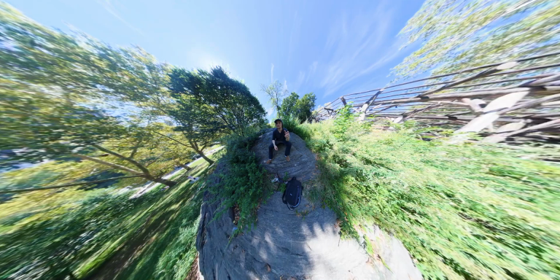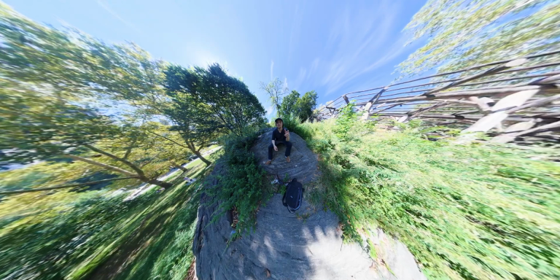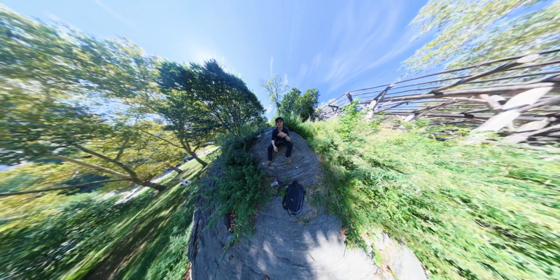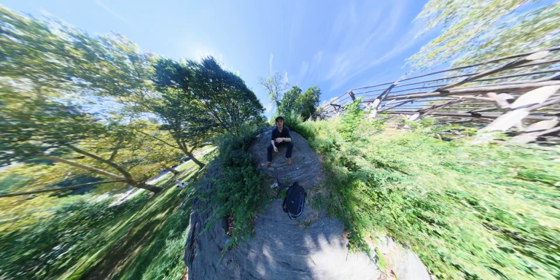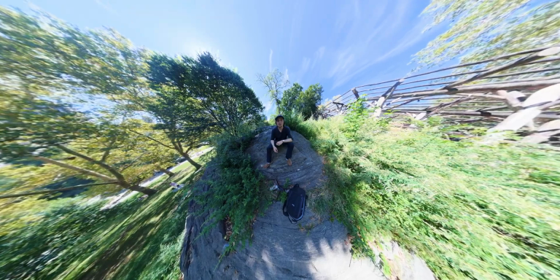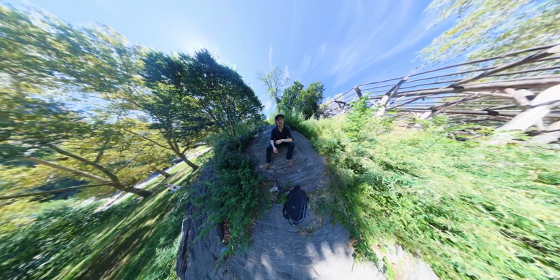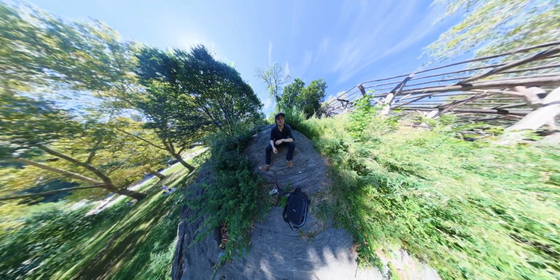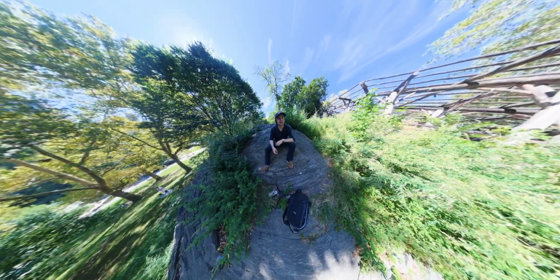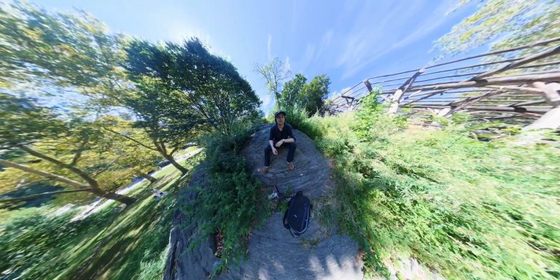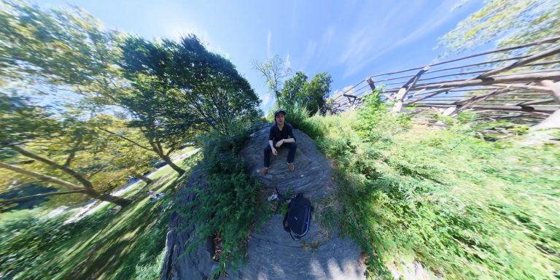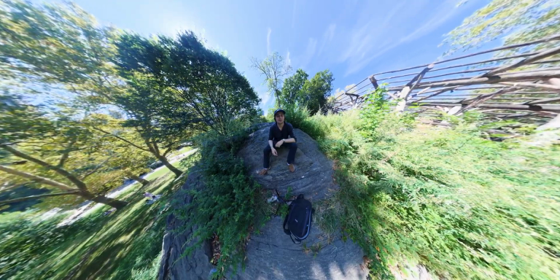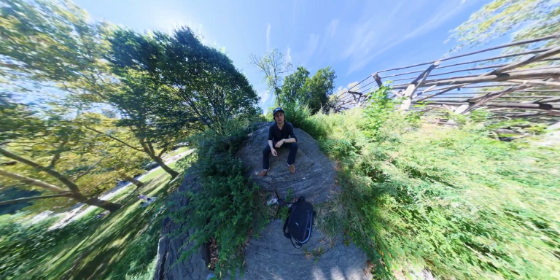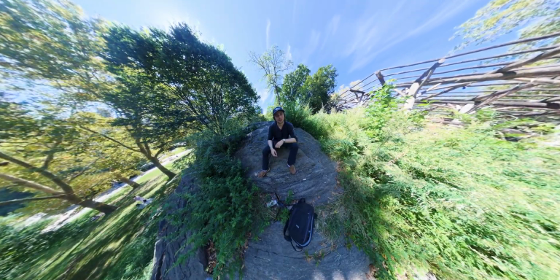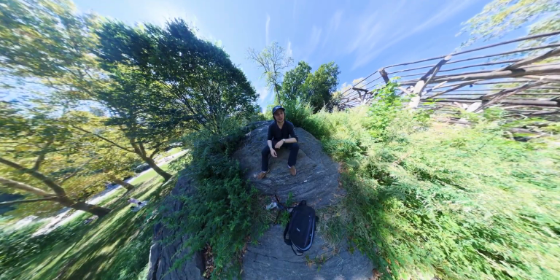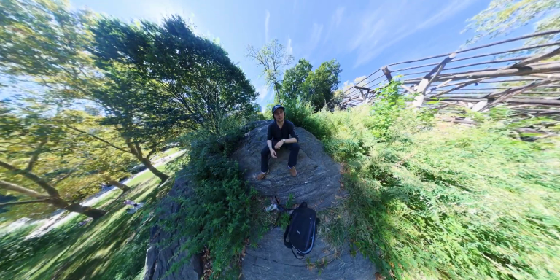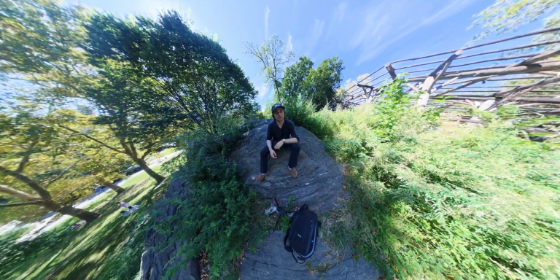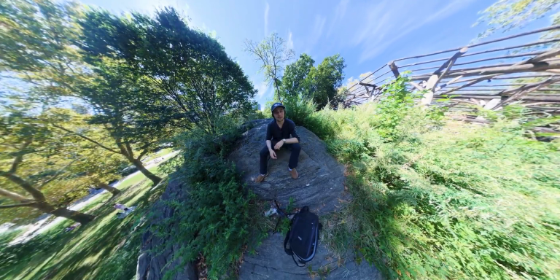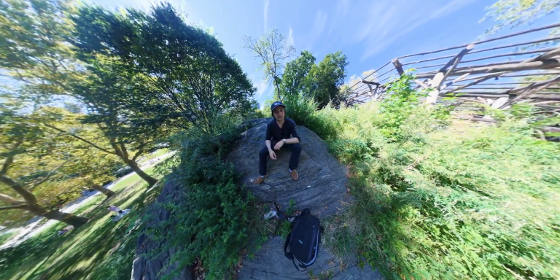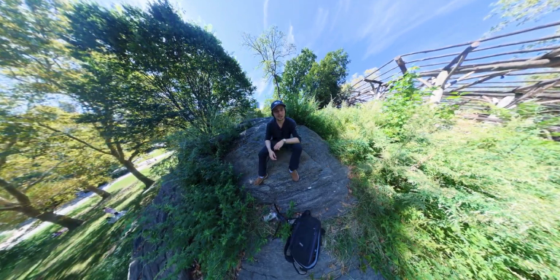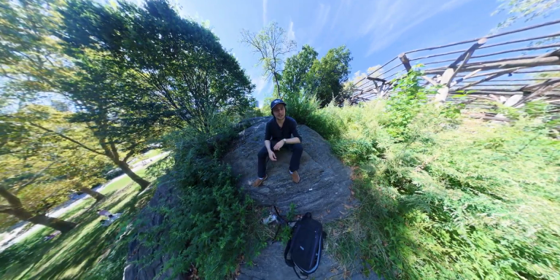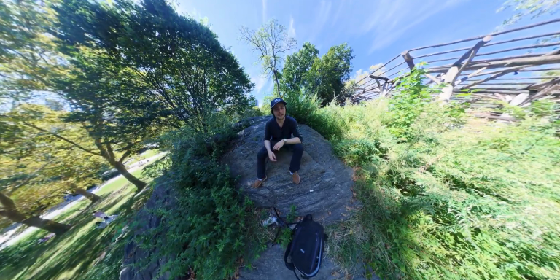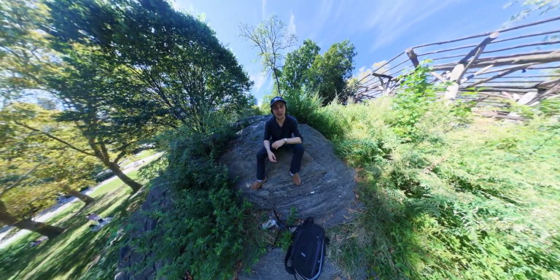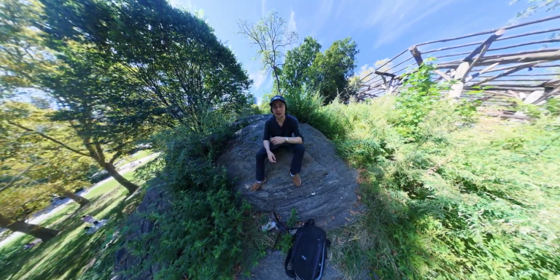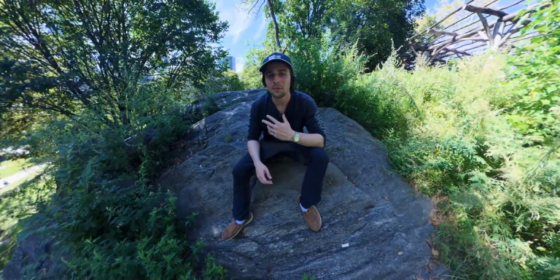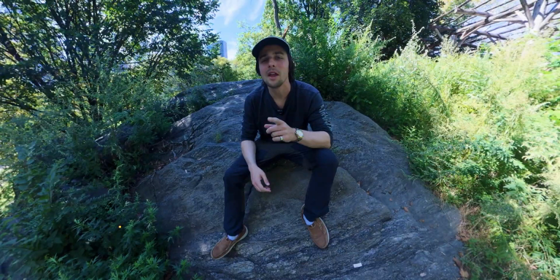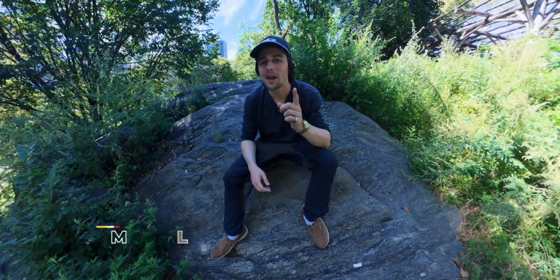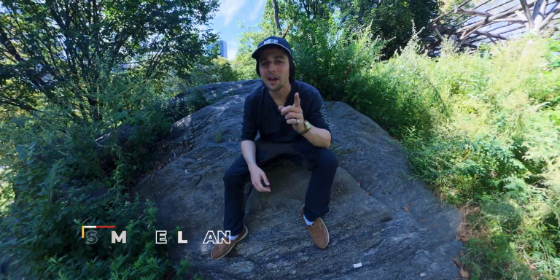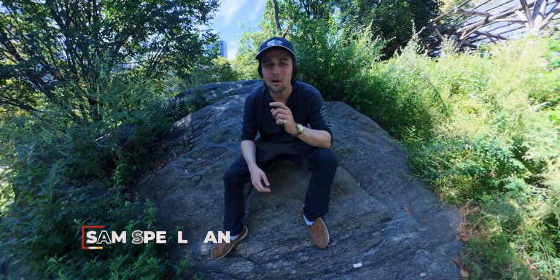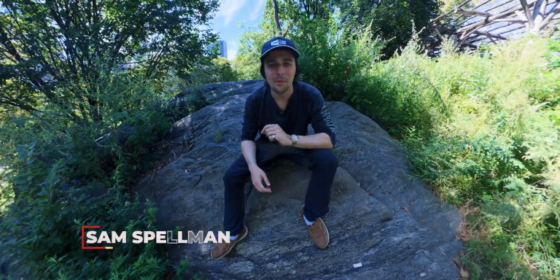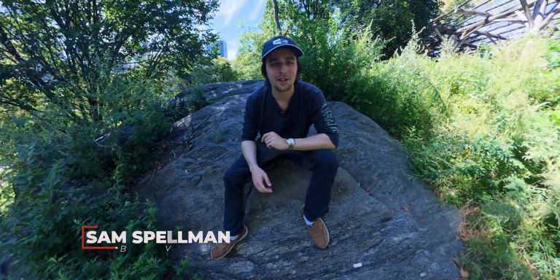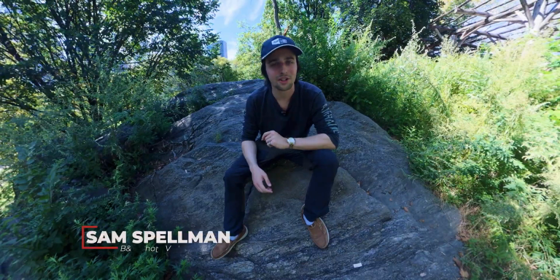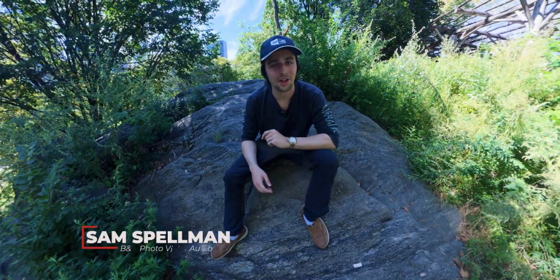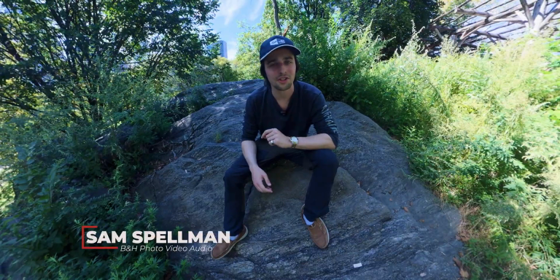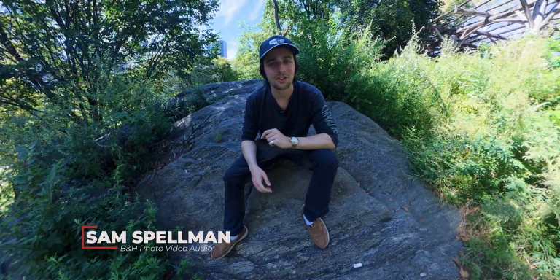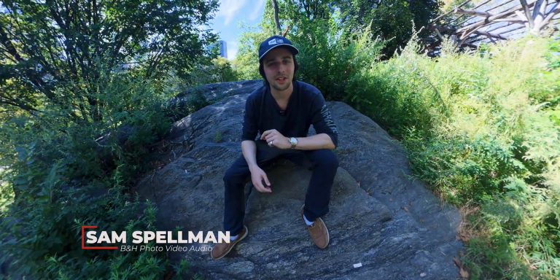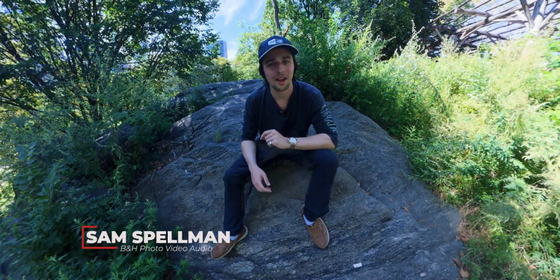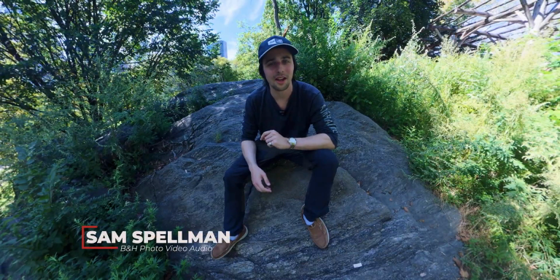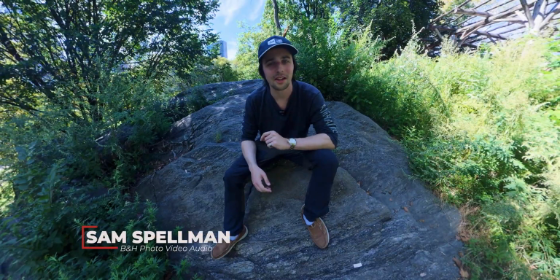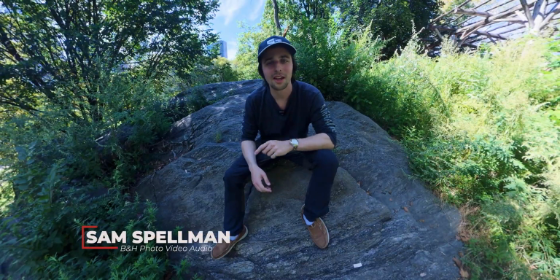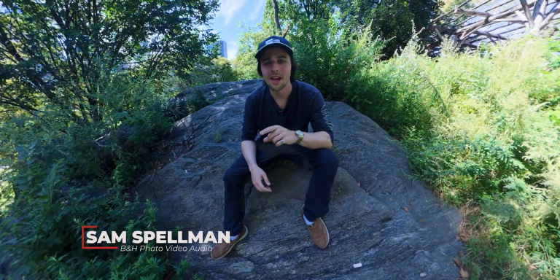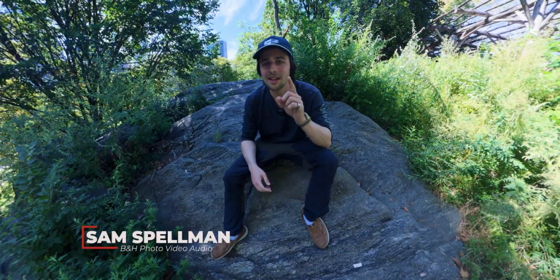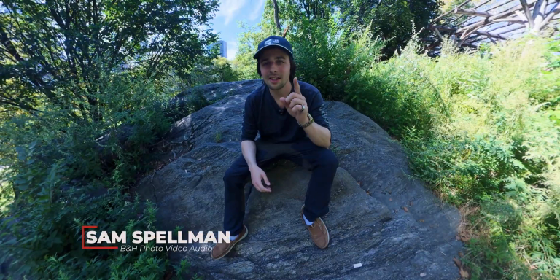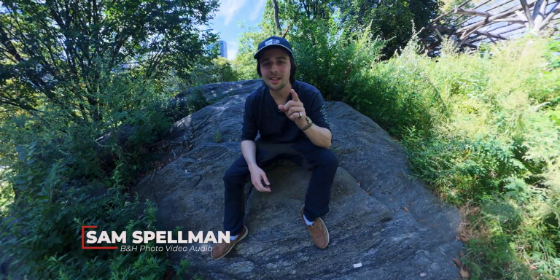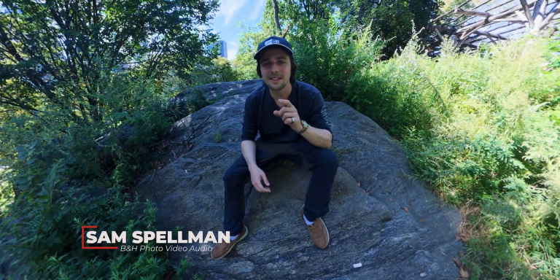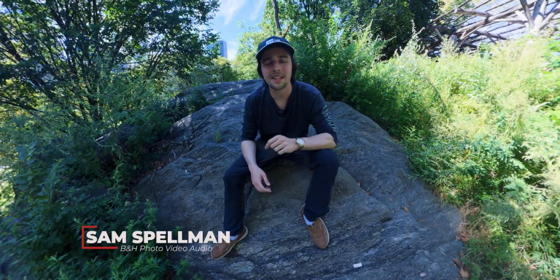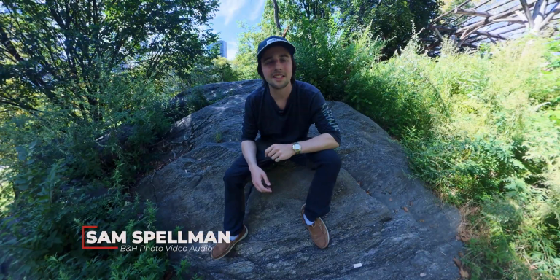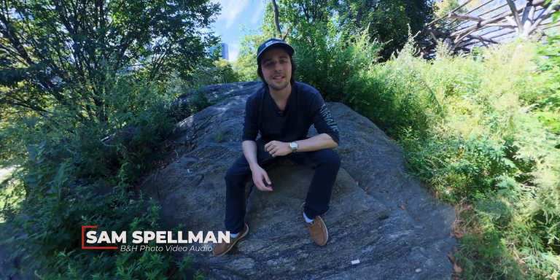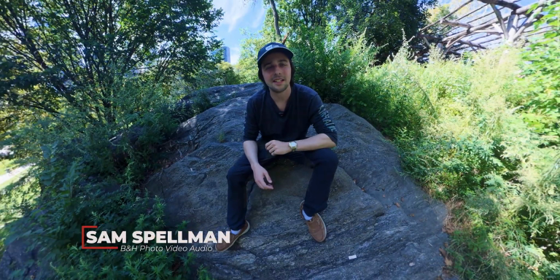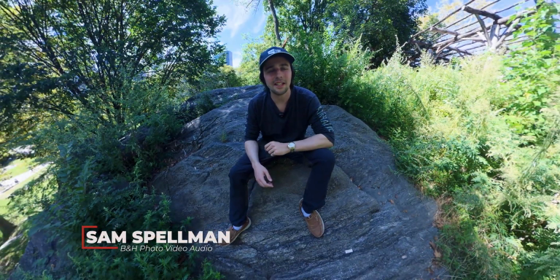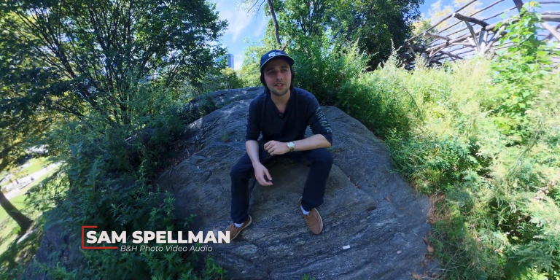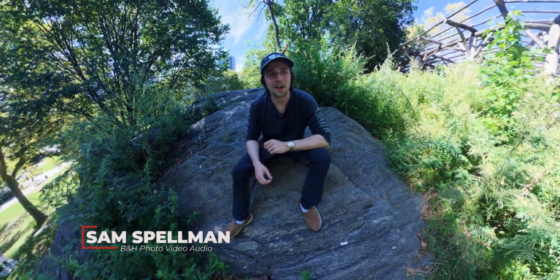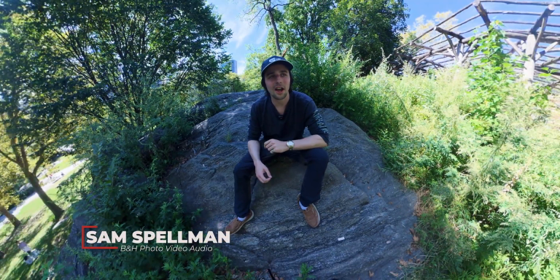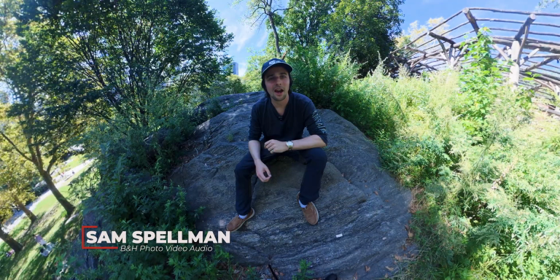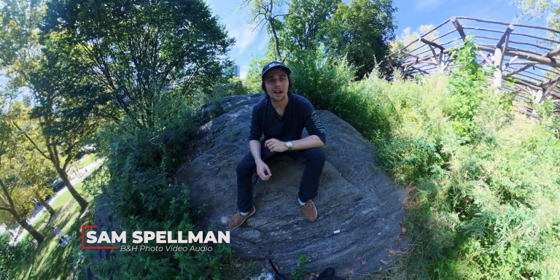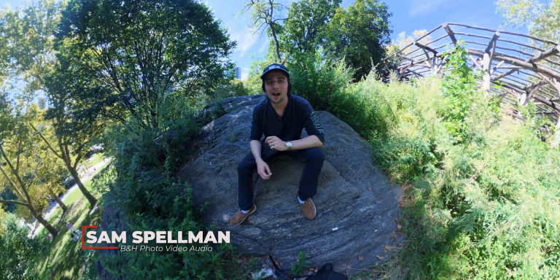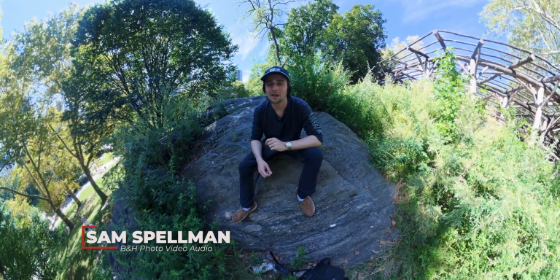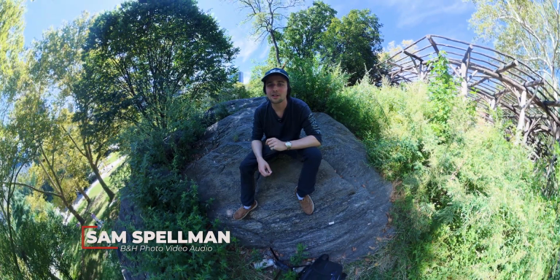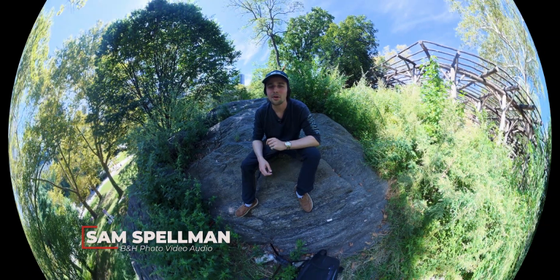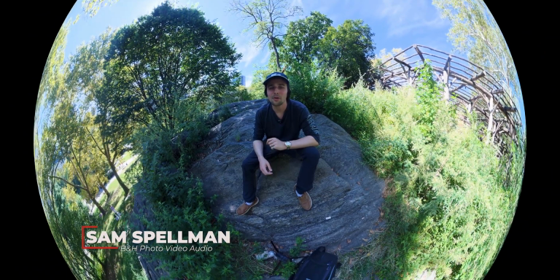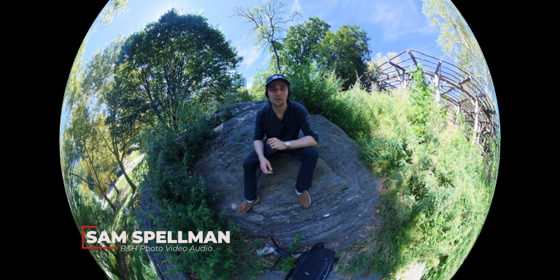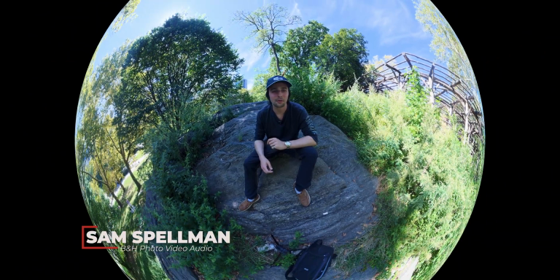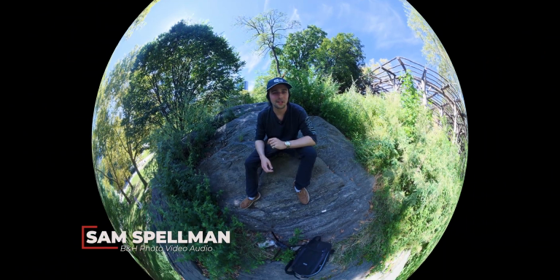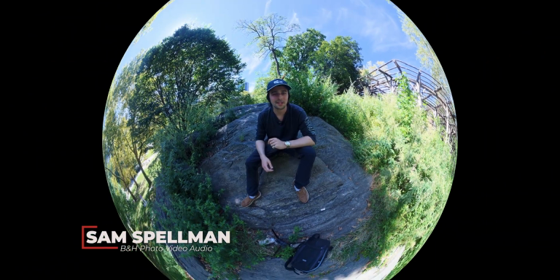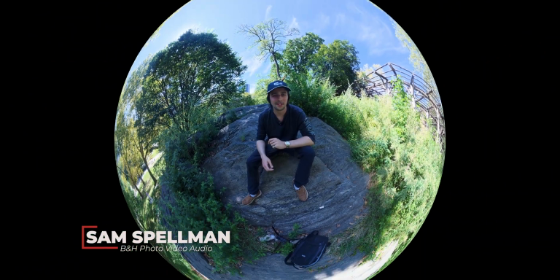If you're someone that's held off on getting a 360 cam, that all might change today. This is the DJI Osmo 360.